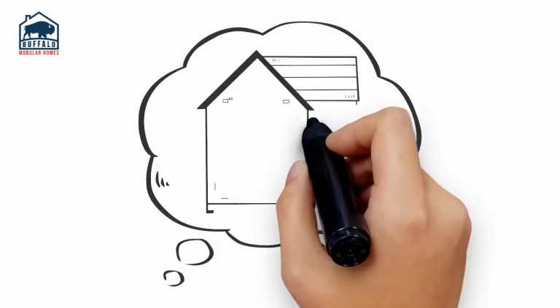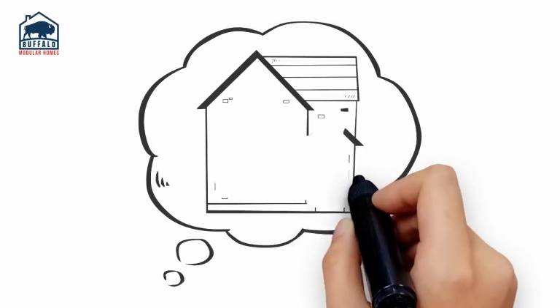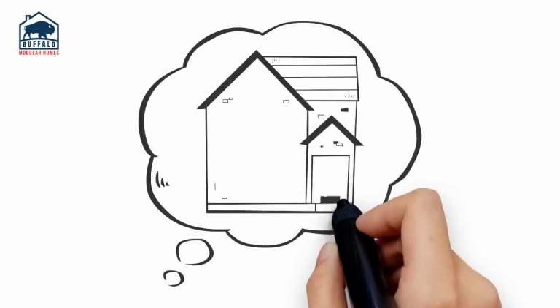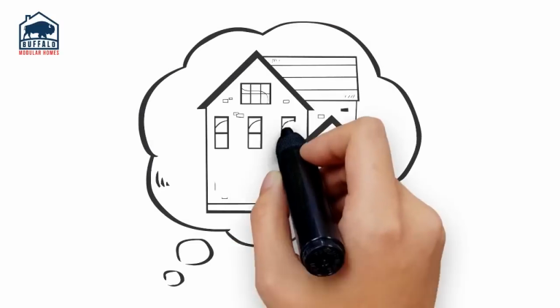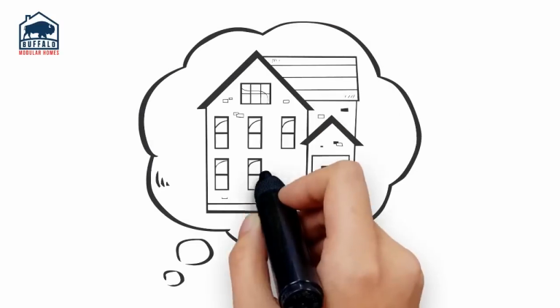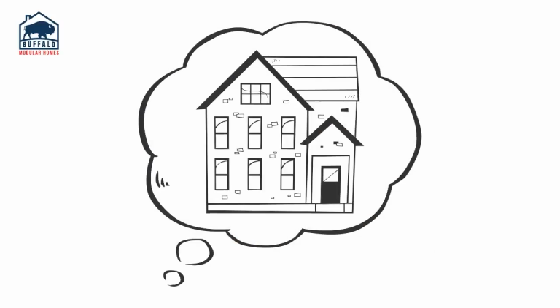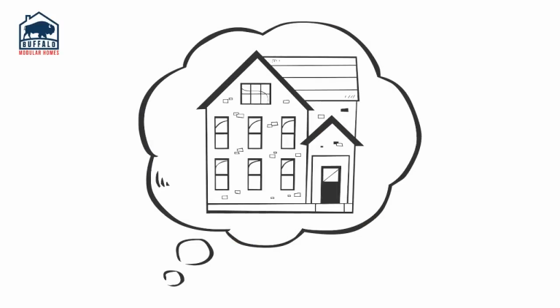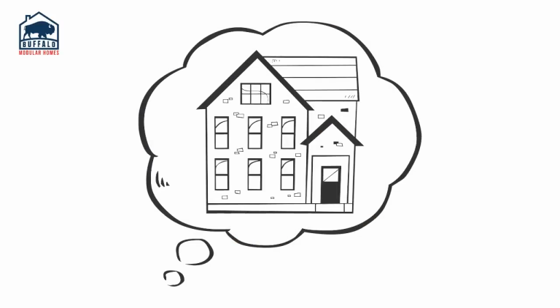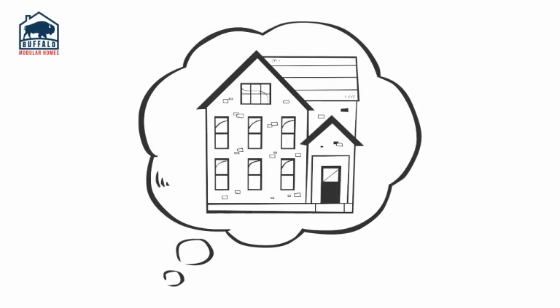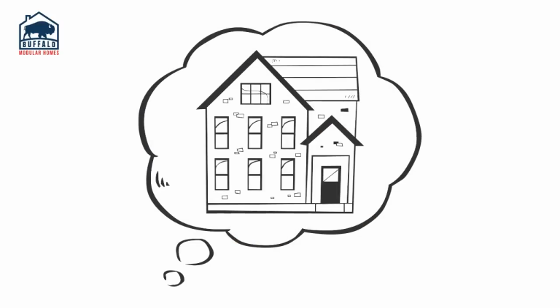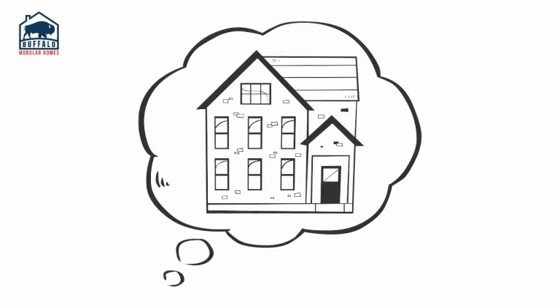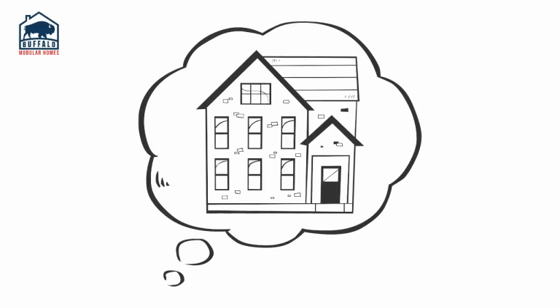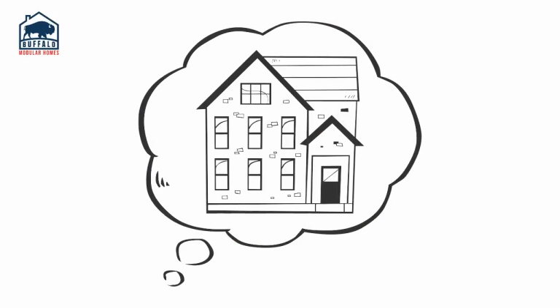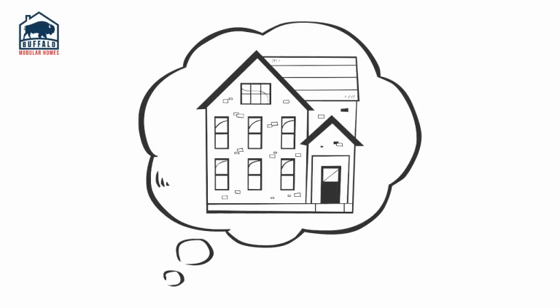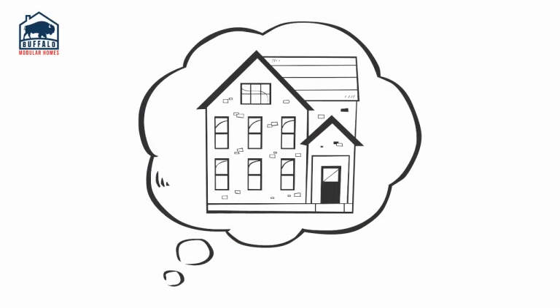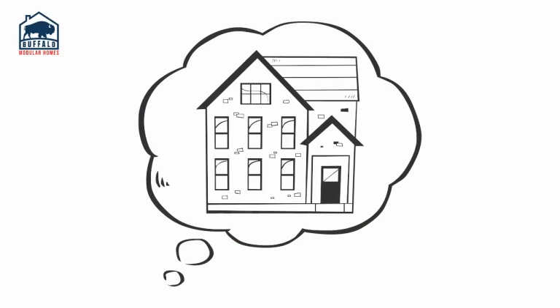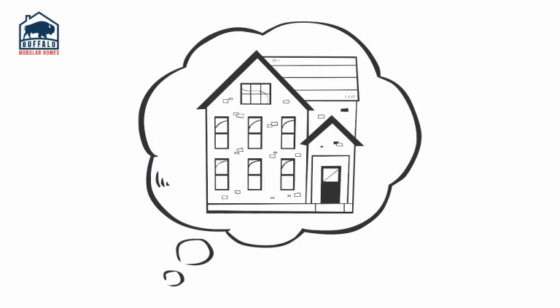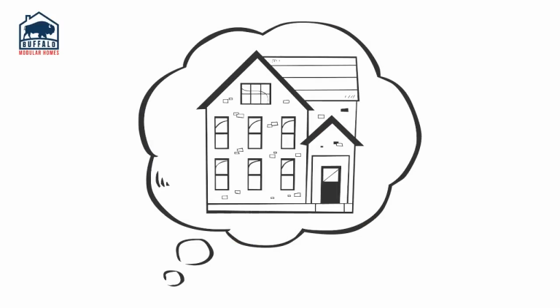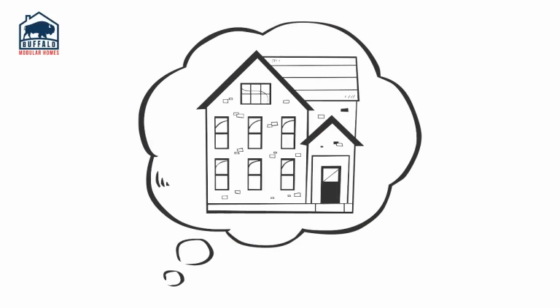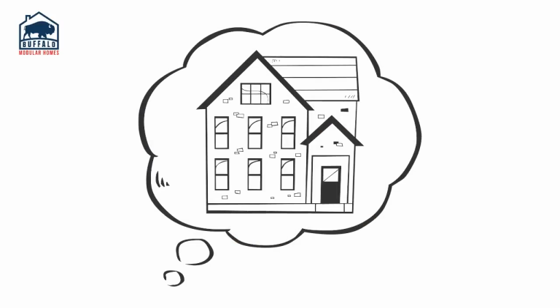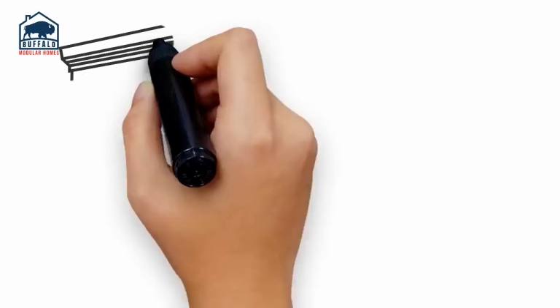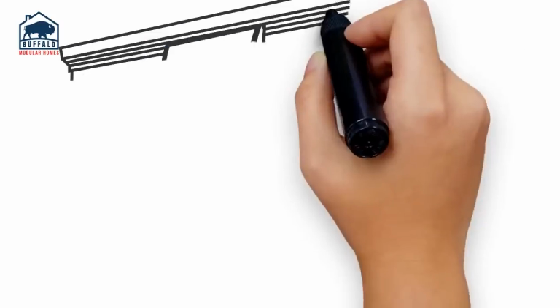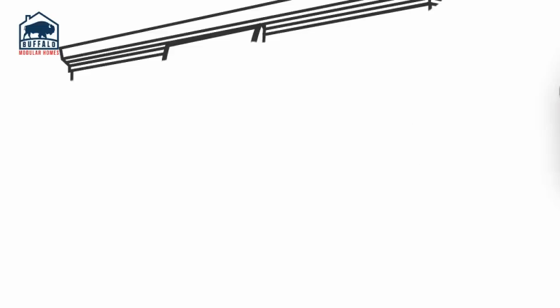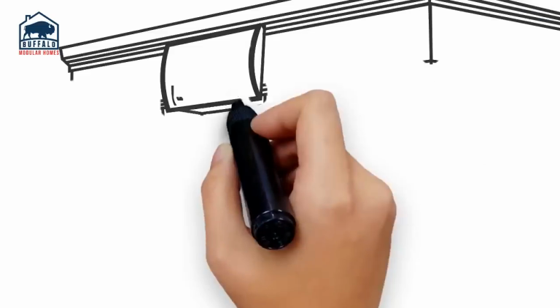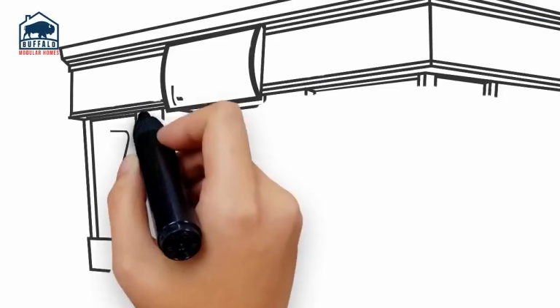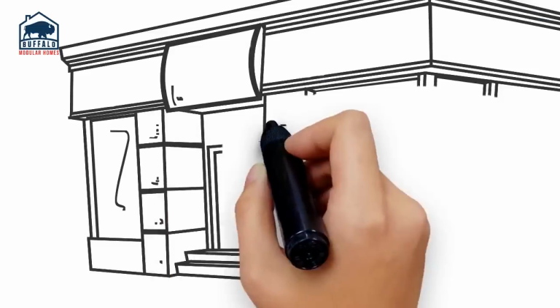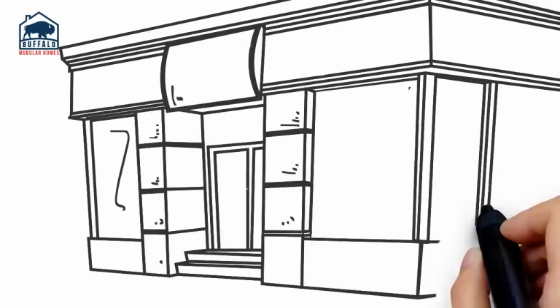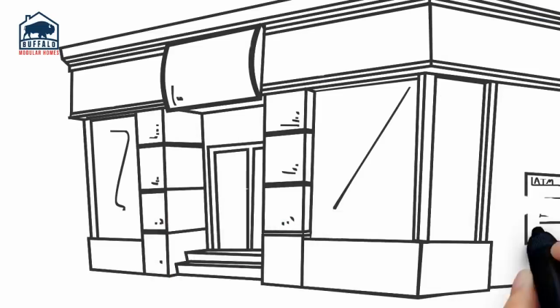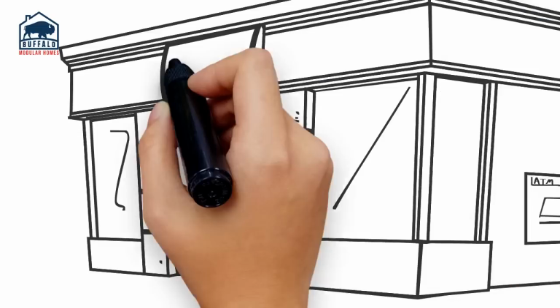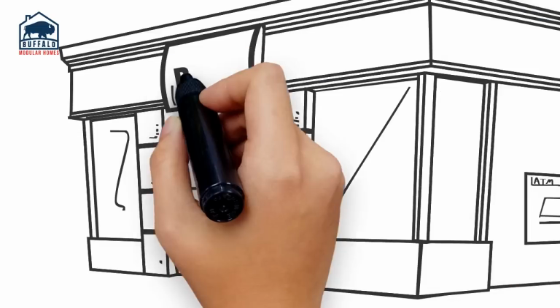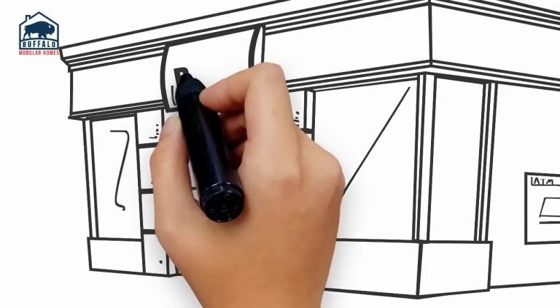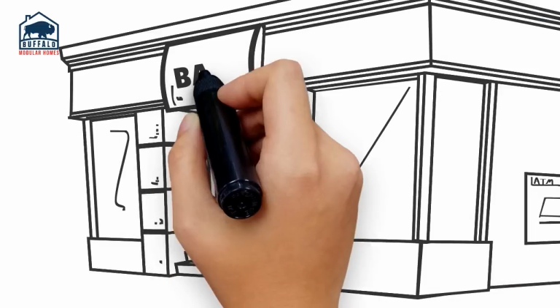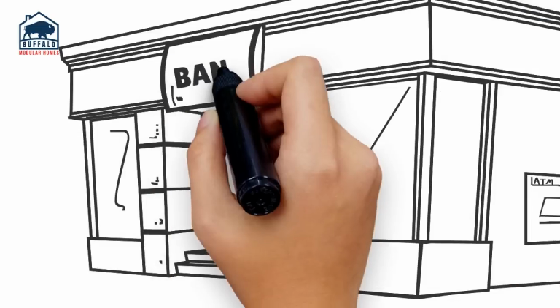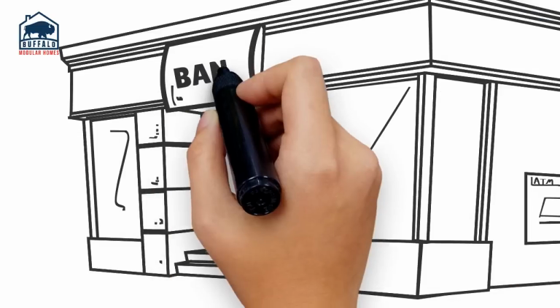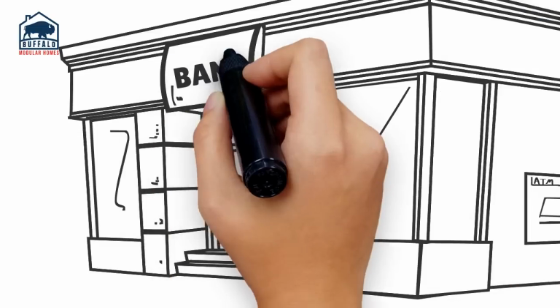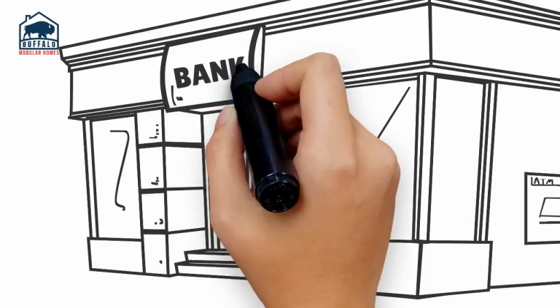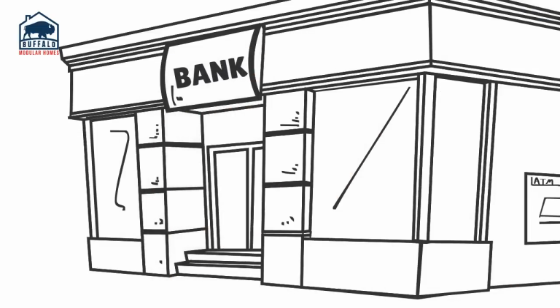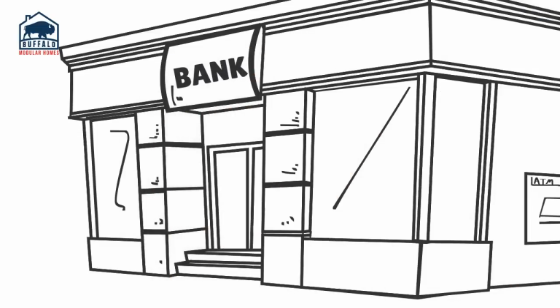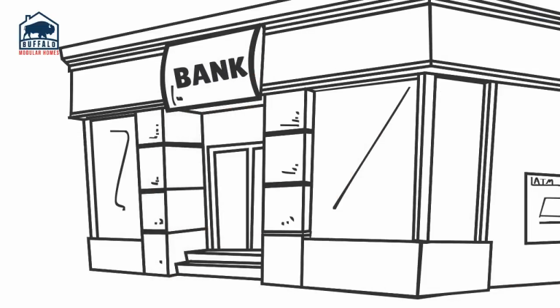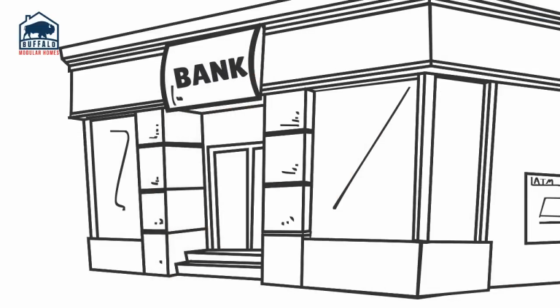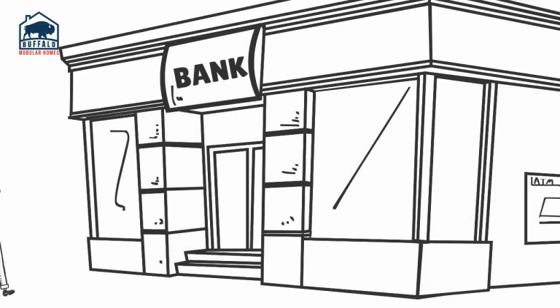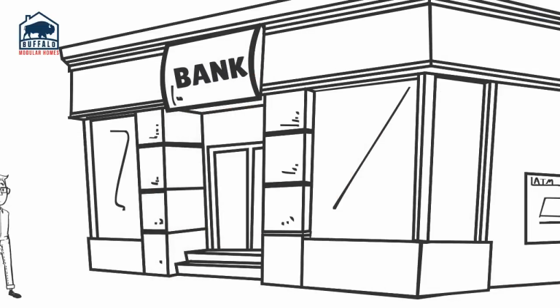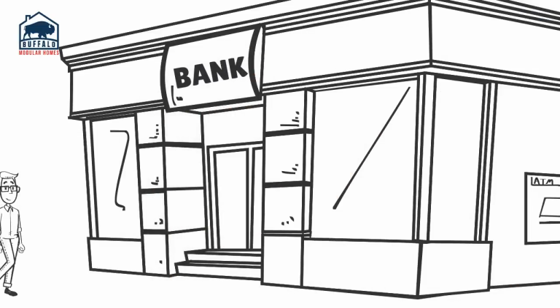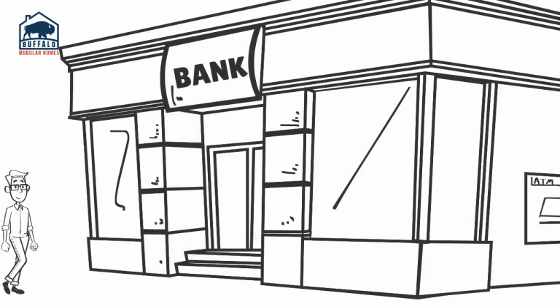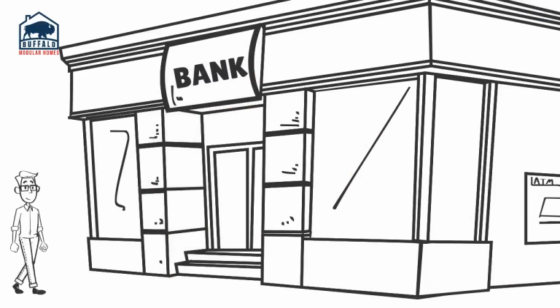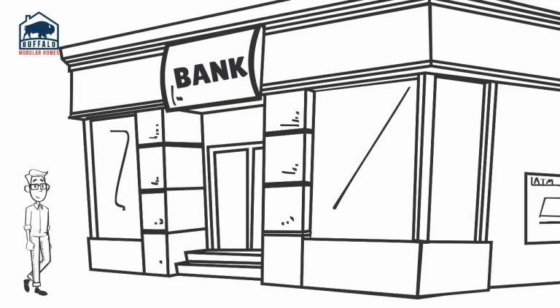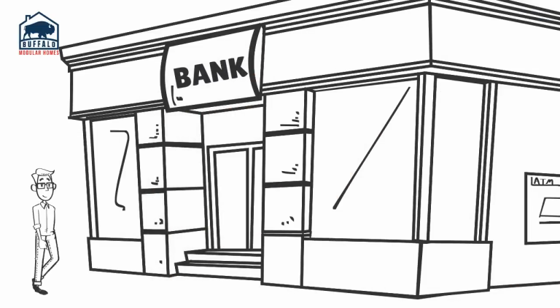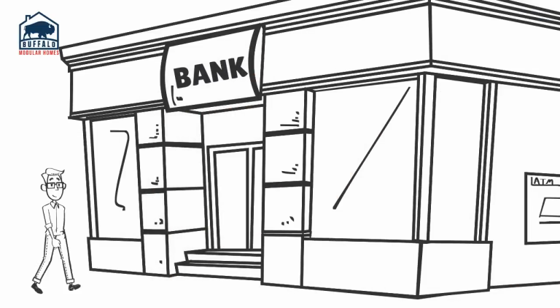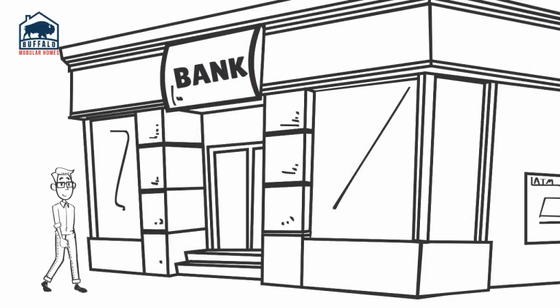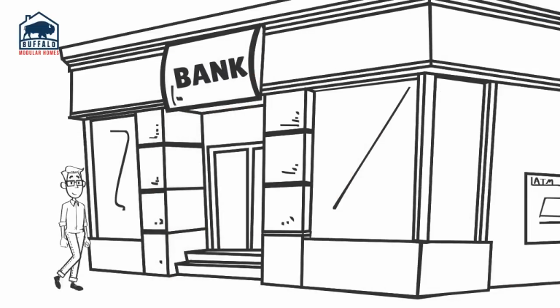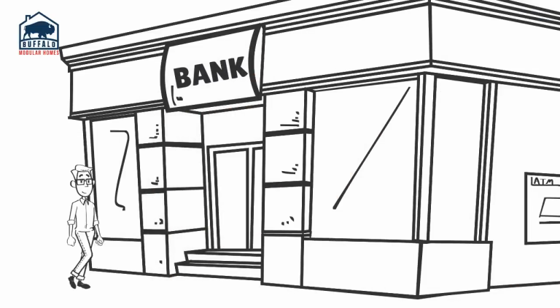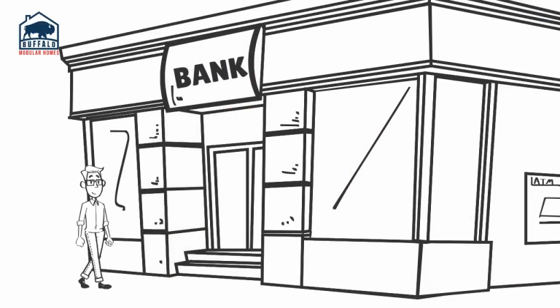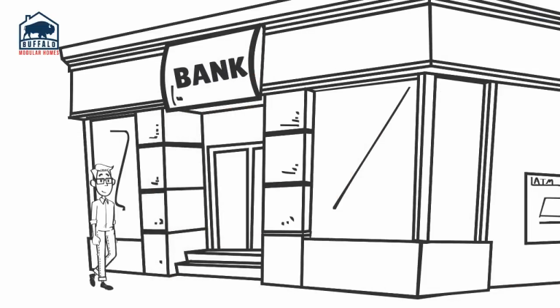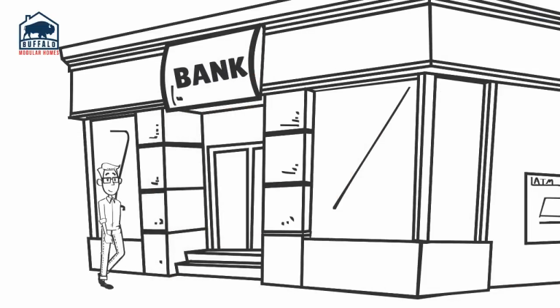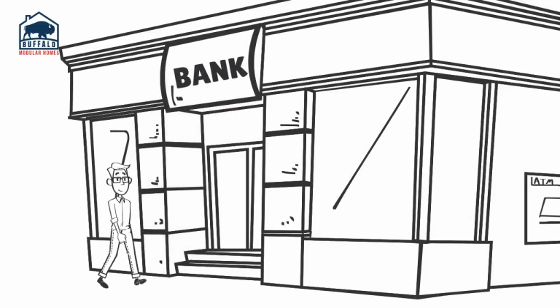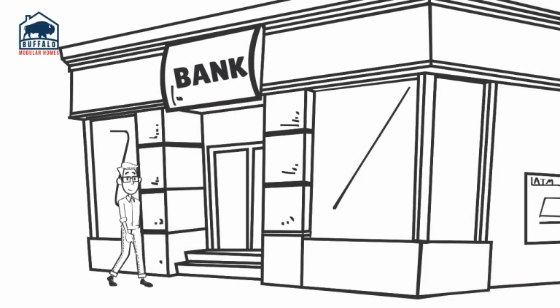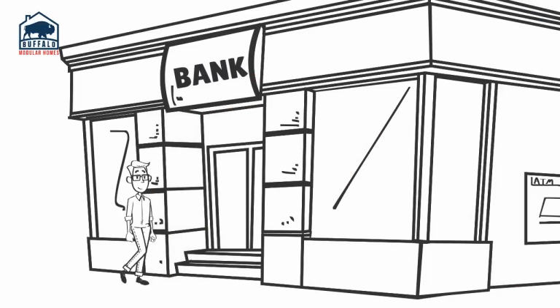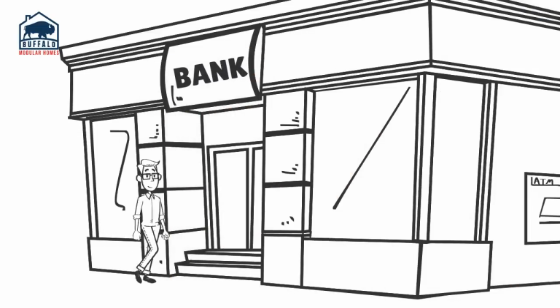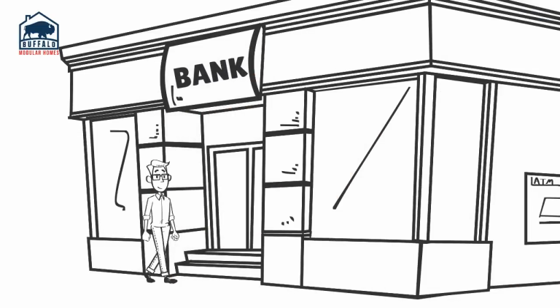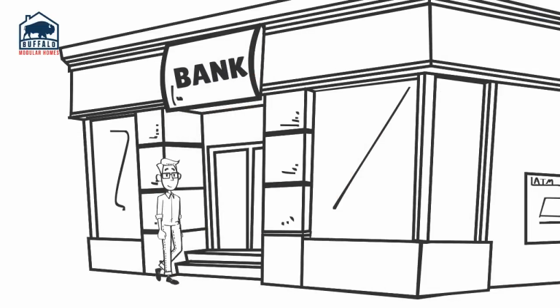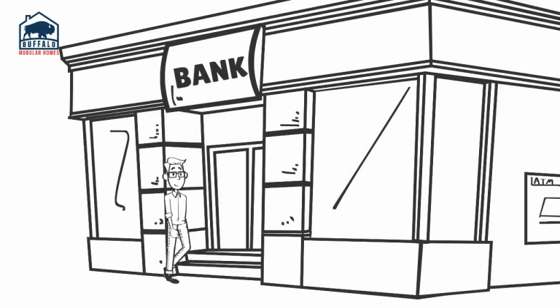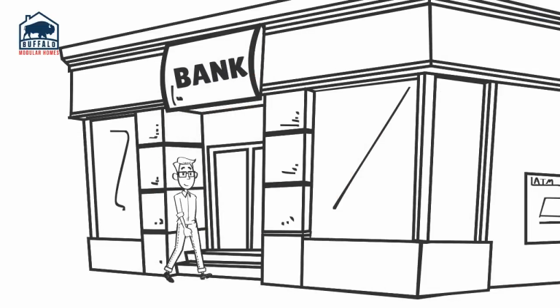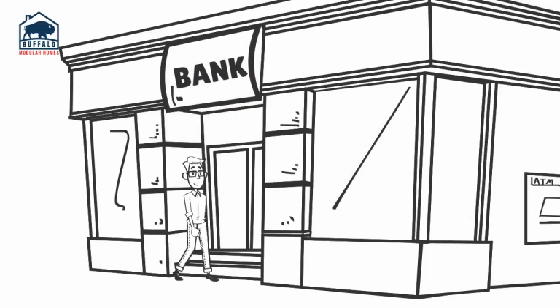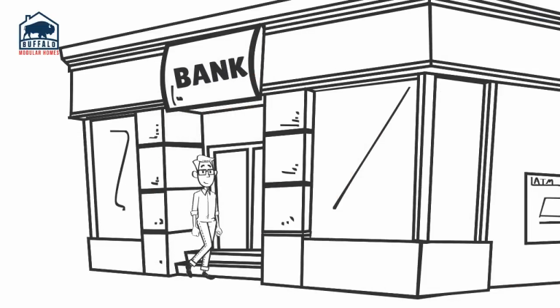Thinking about building a new modular home? First, connect with a bank for a budget. We'll need a new construction draw loan for your project.